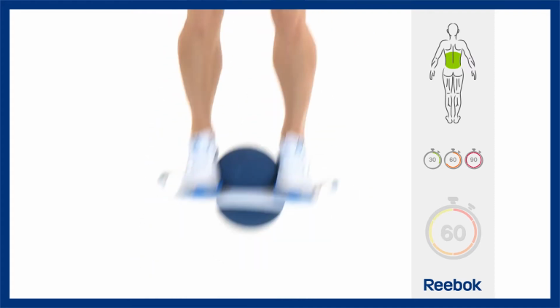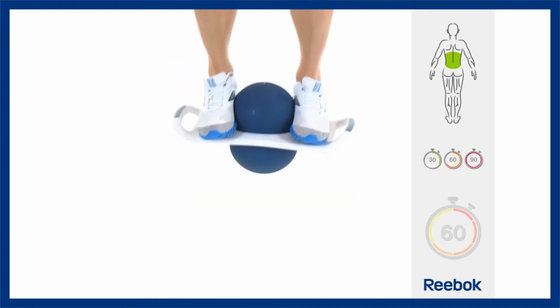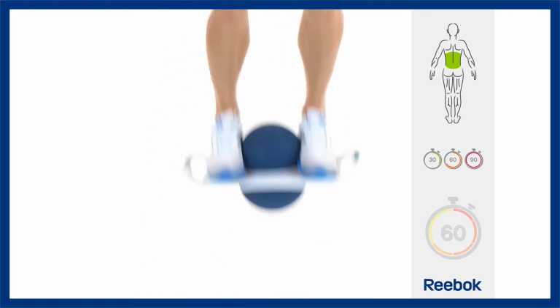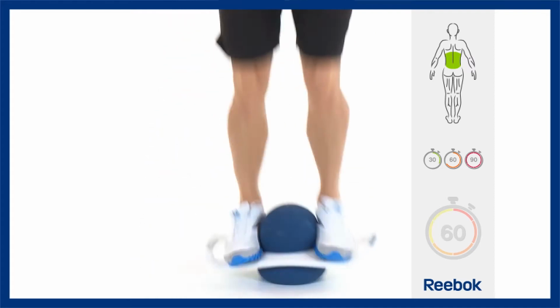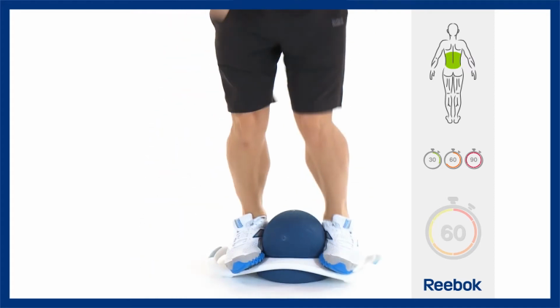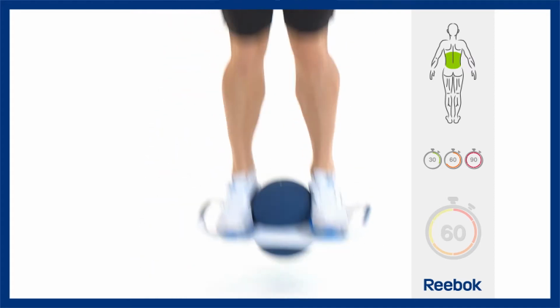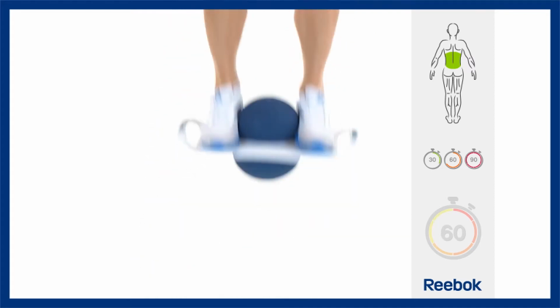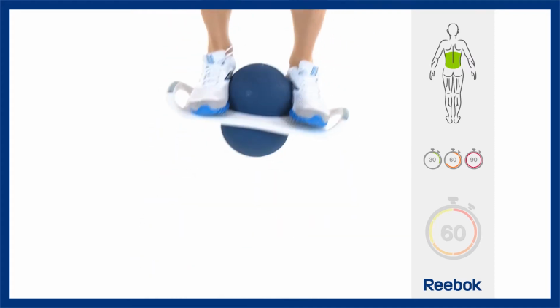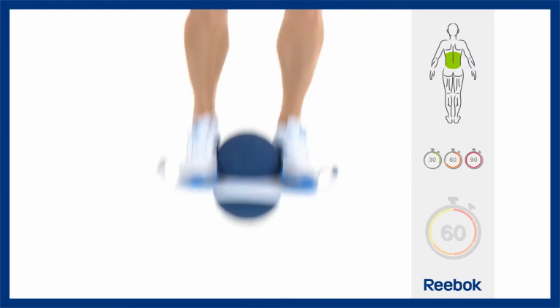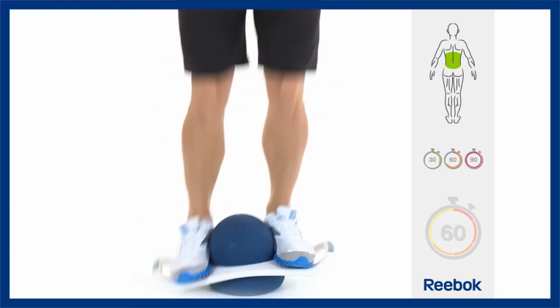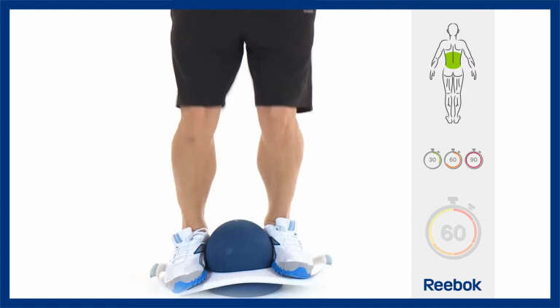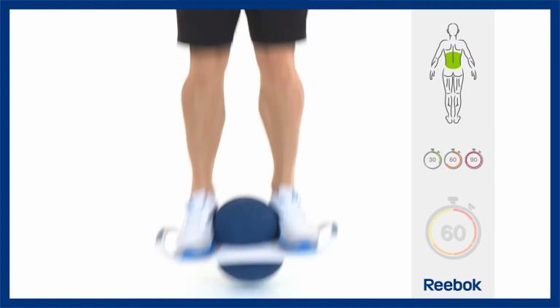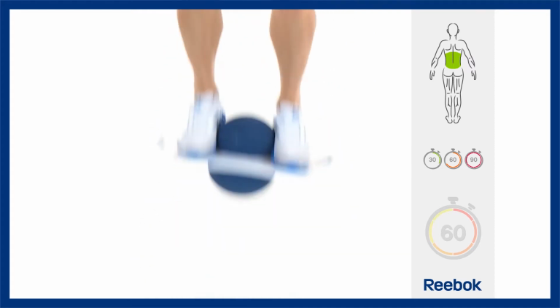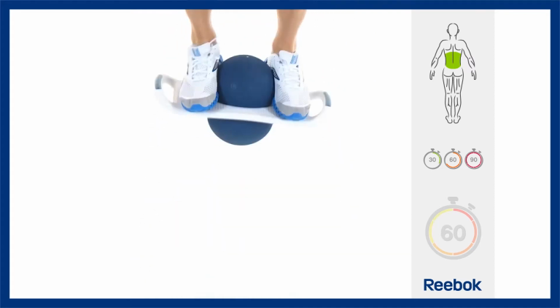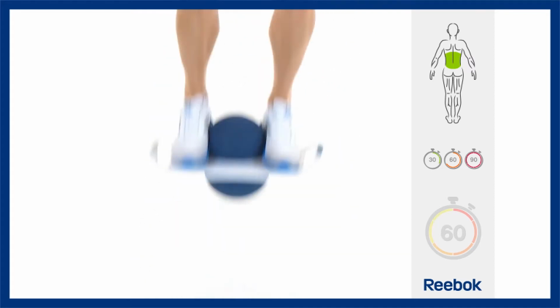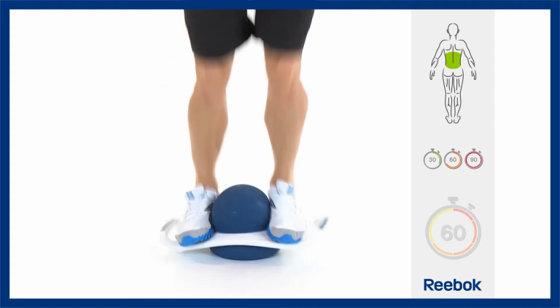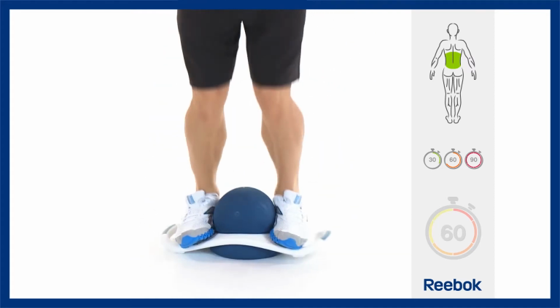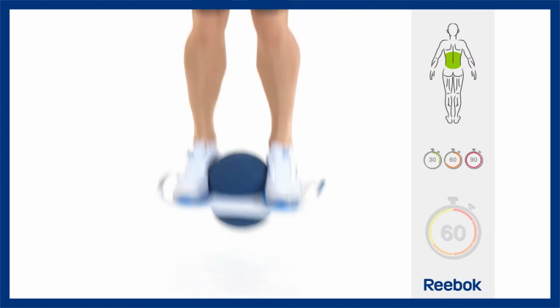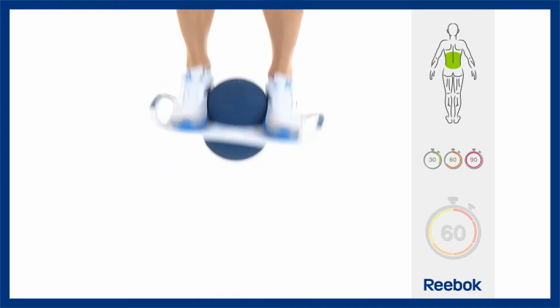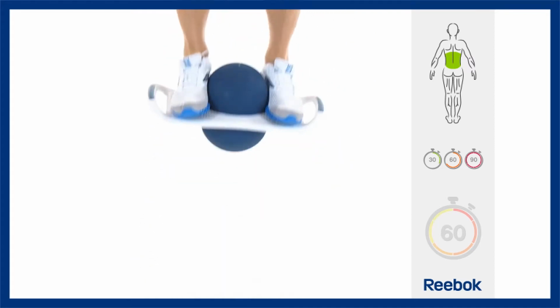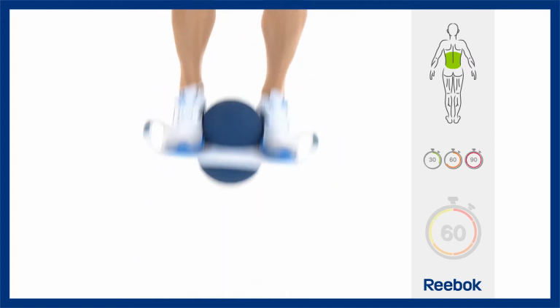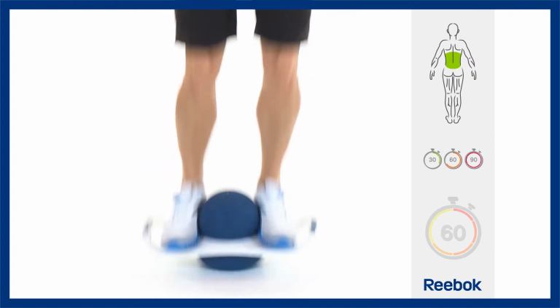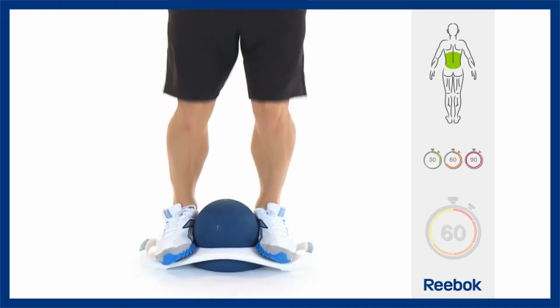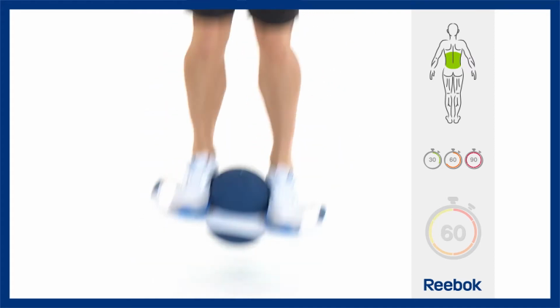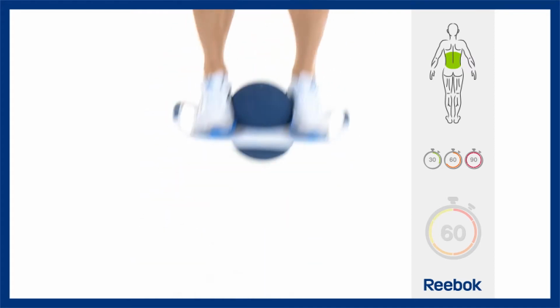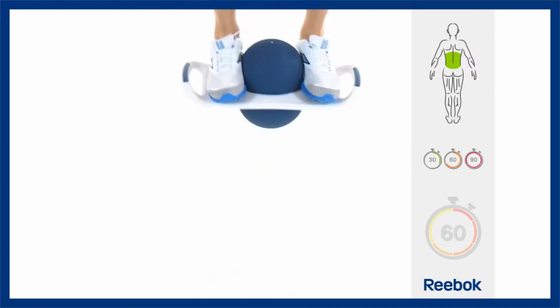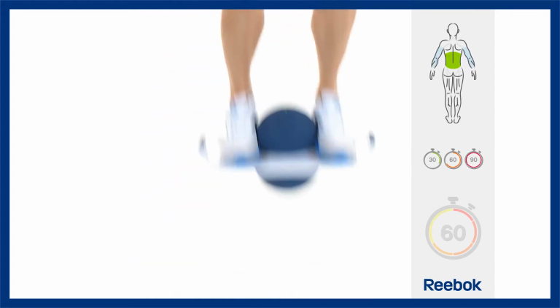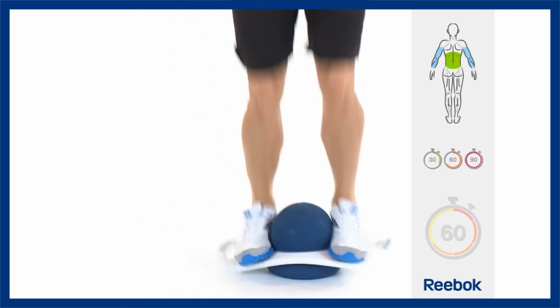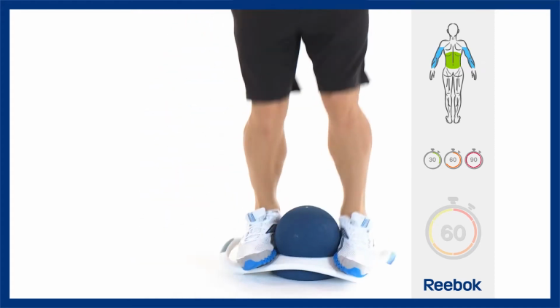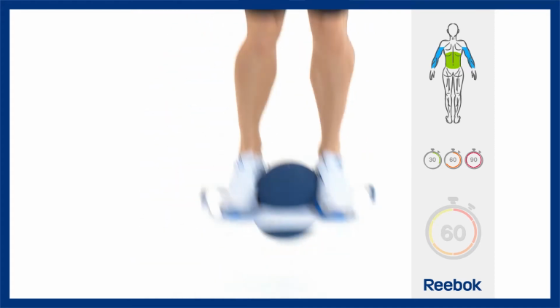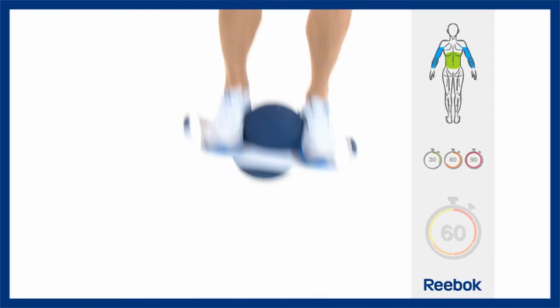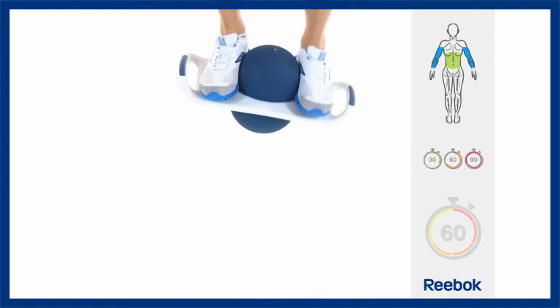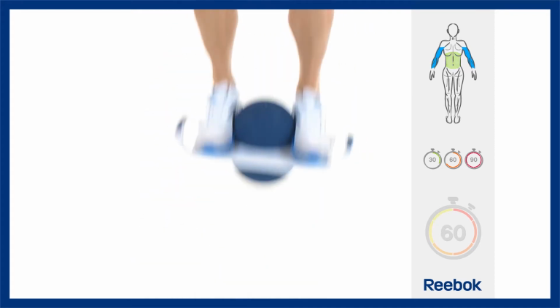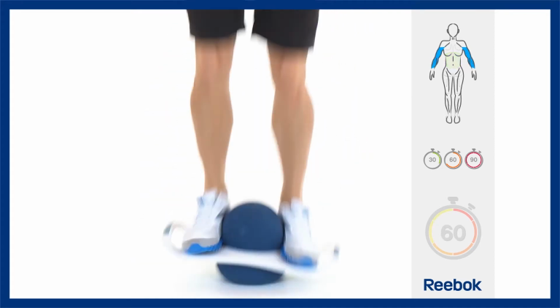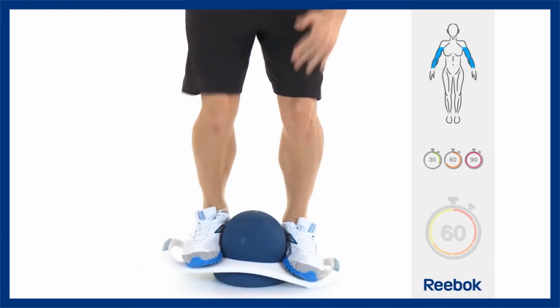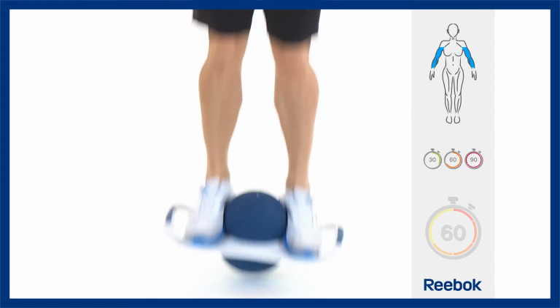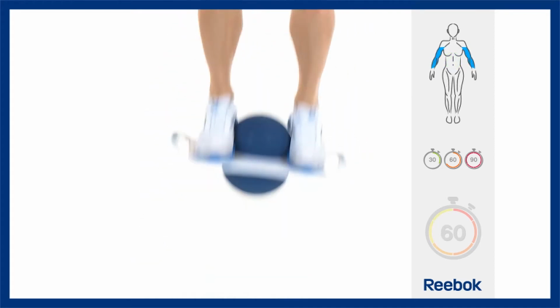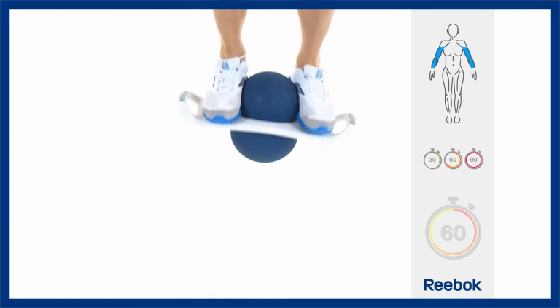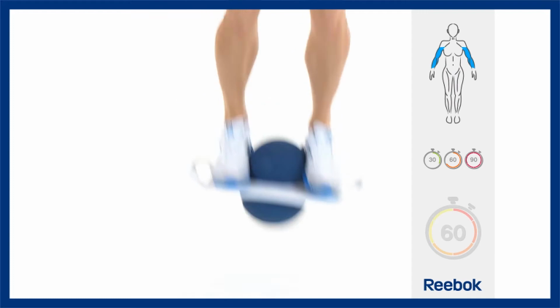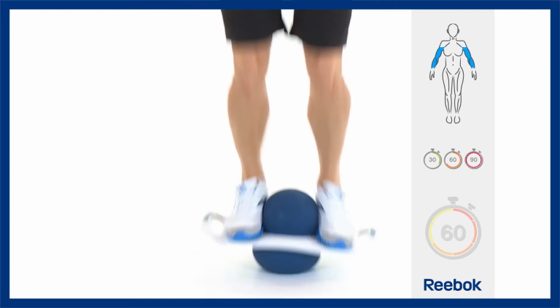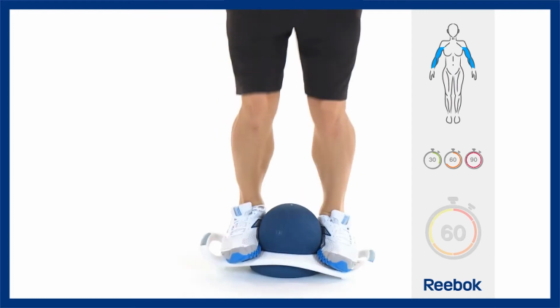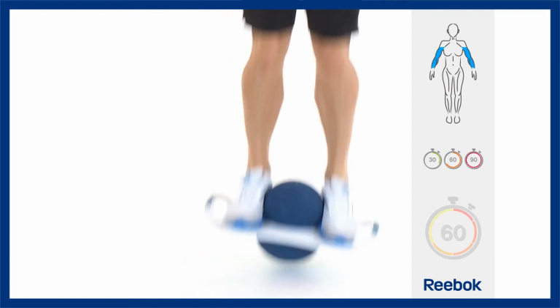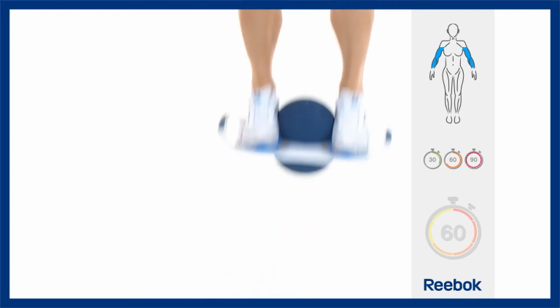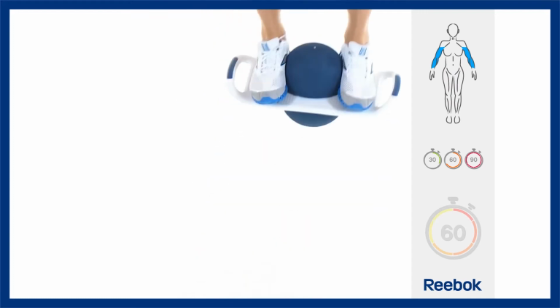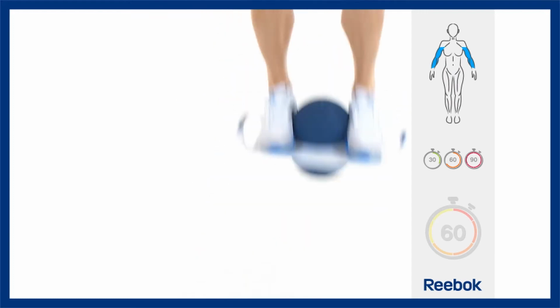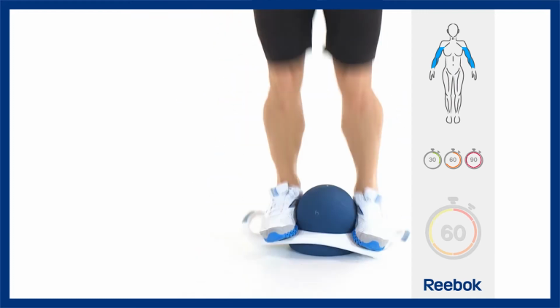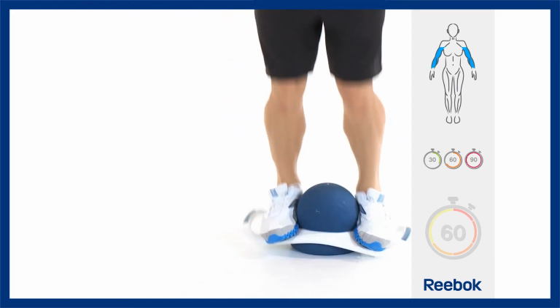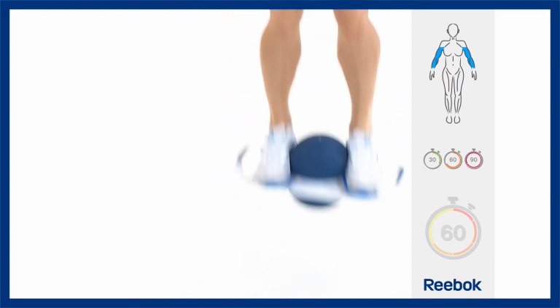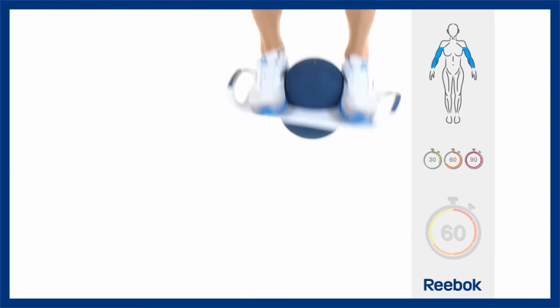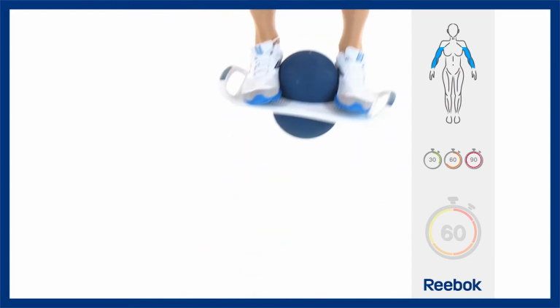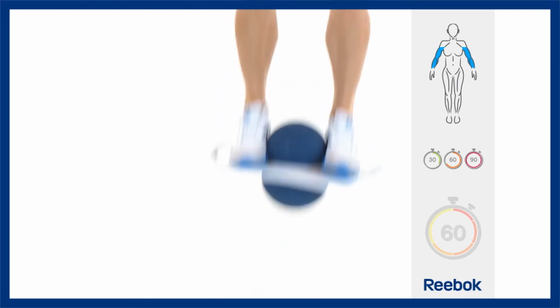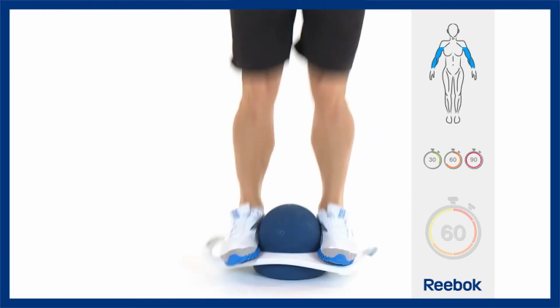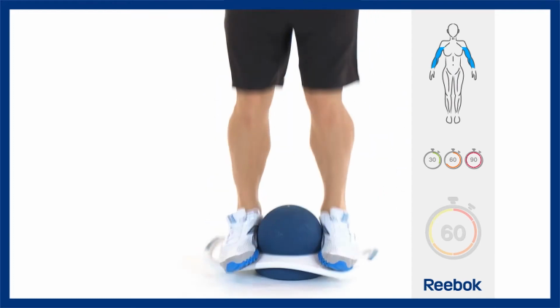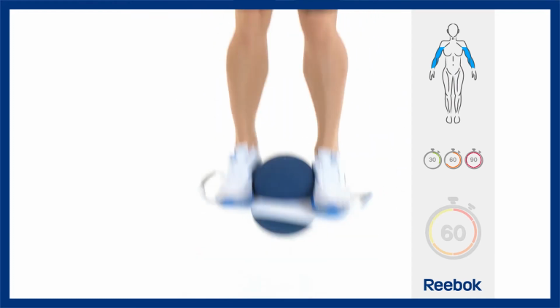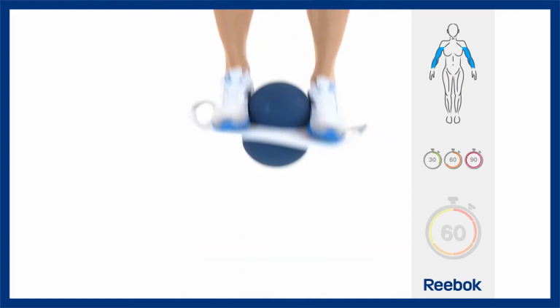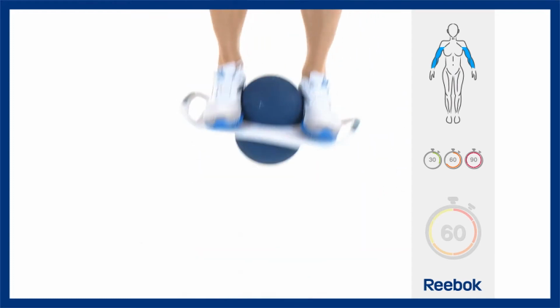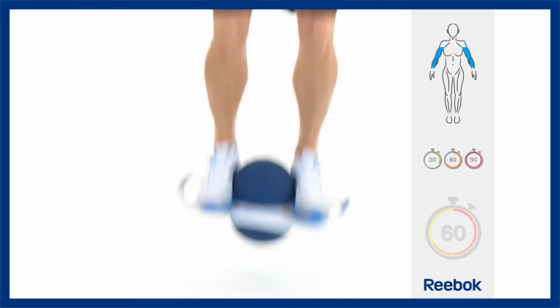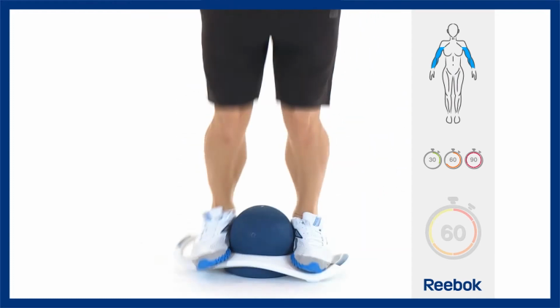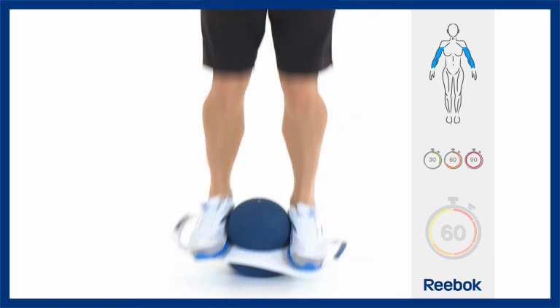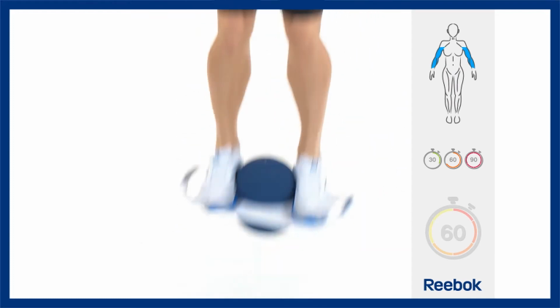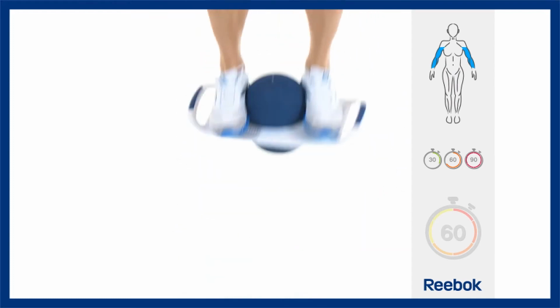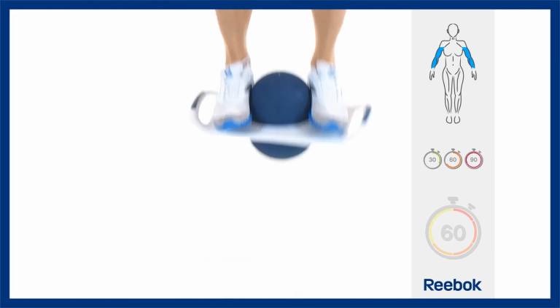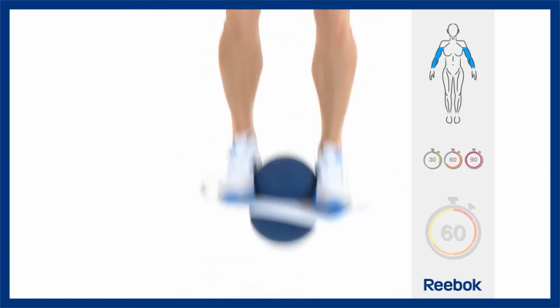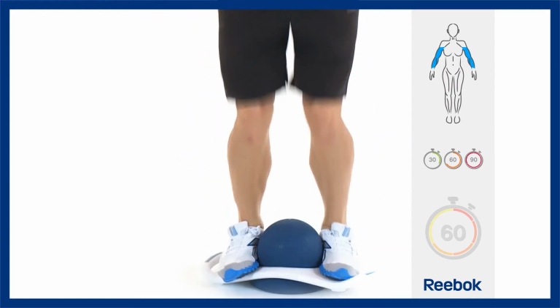It is very tempting to squat down, but to work the correct muscles on this move, you need to stay upright throughout.